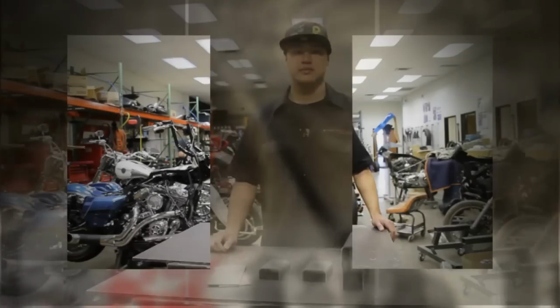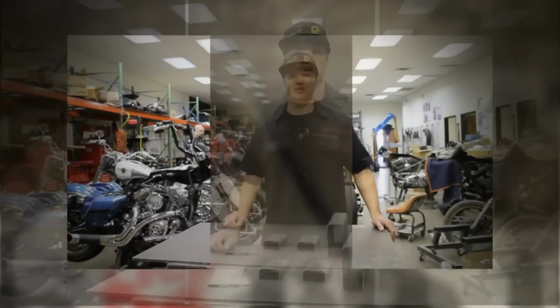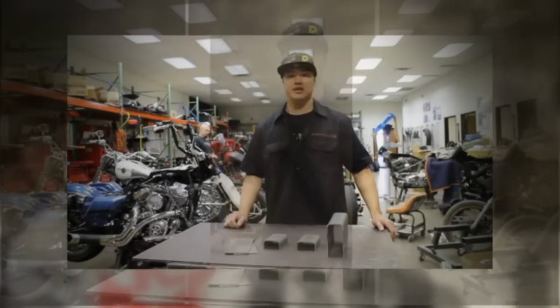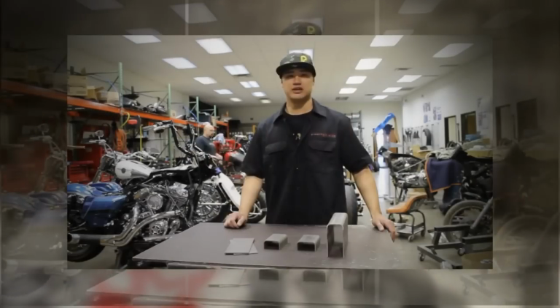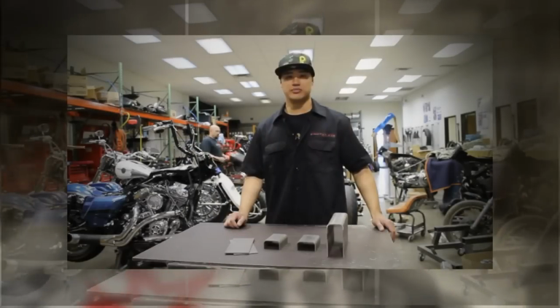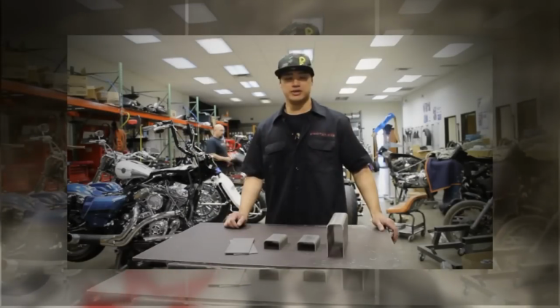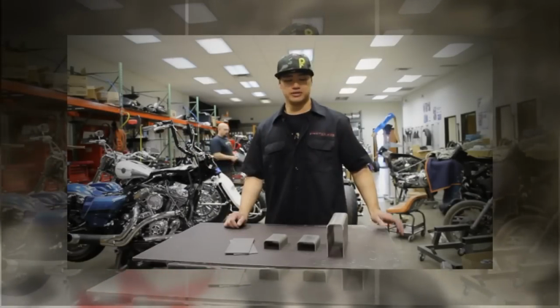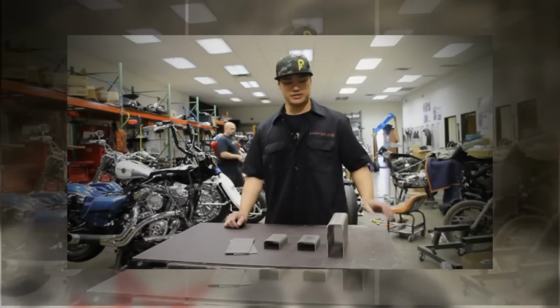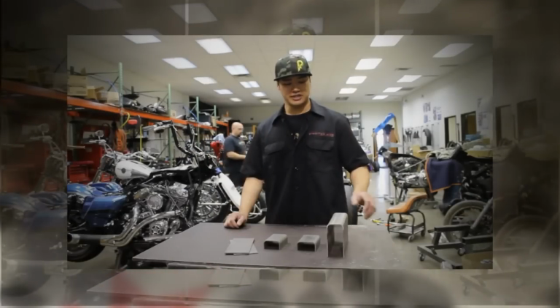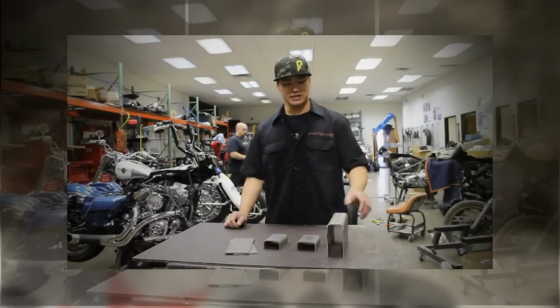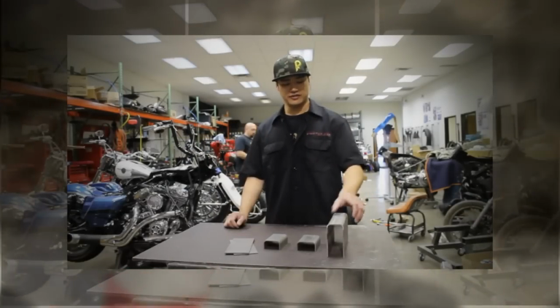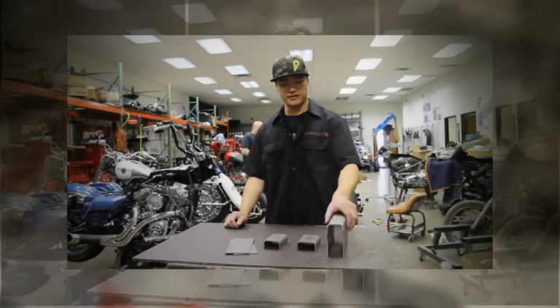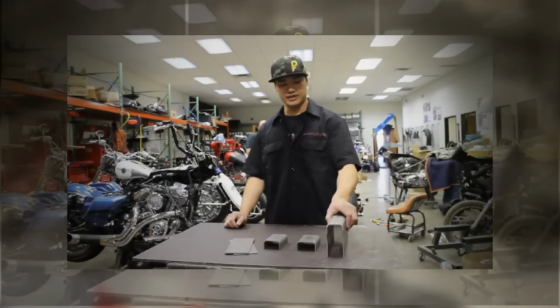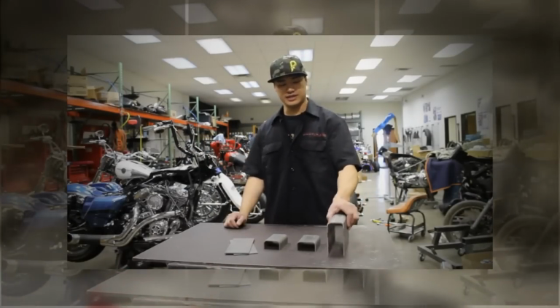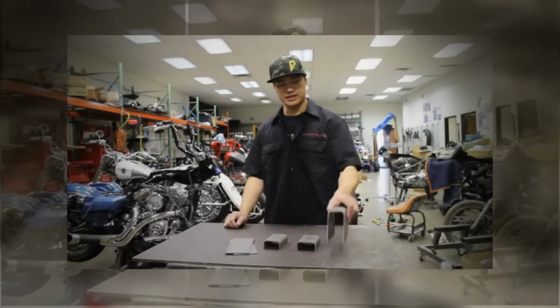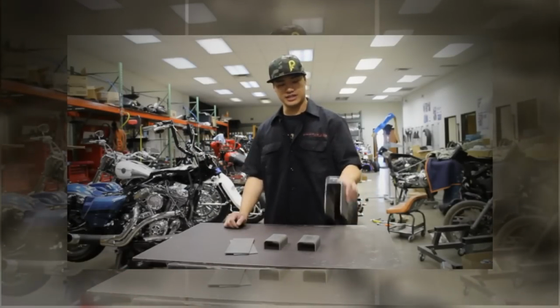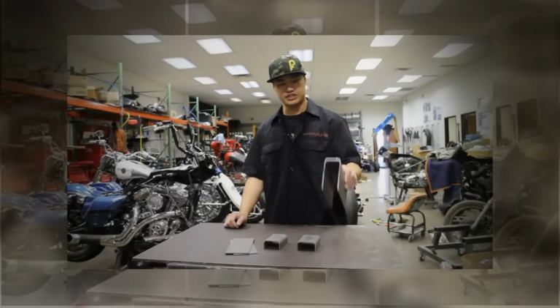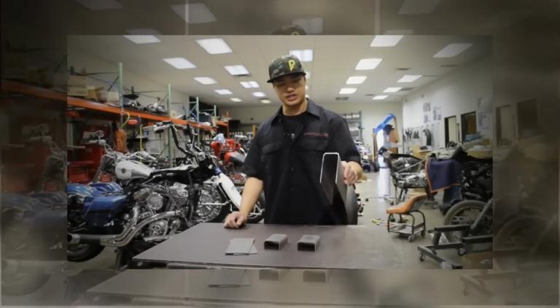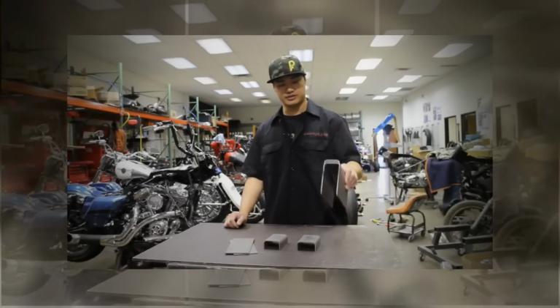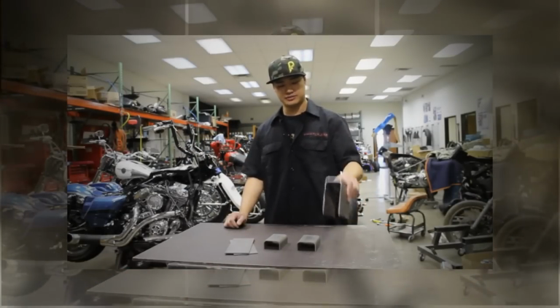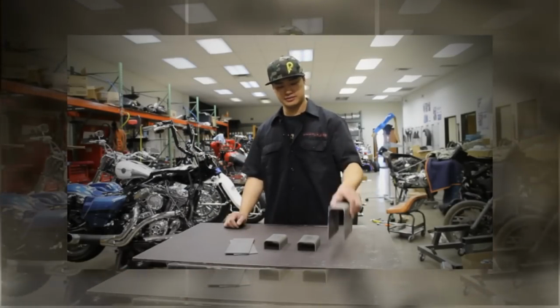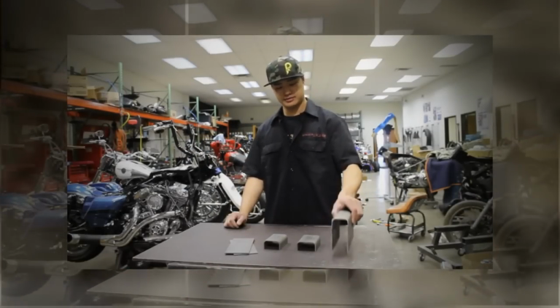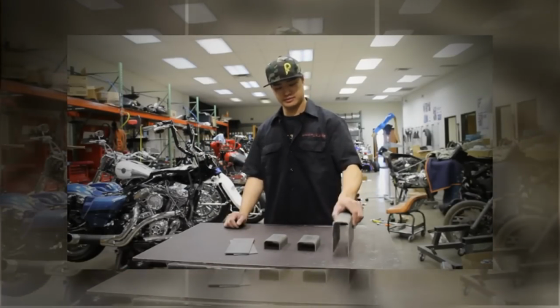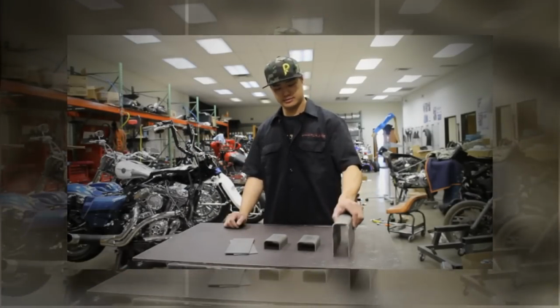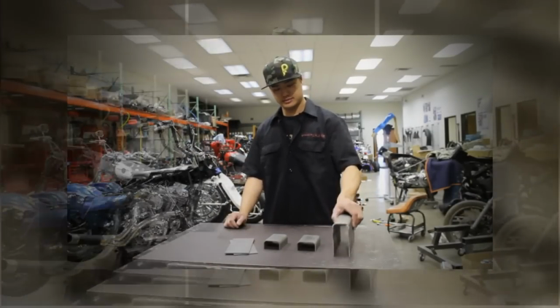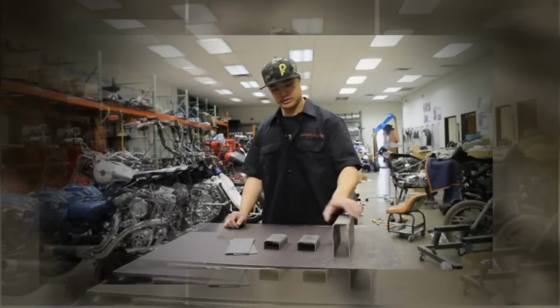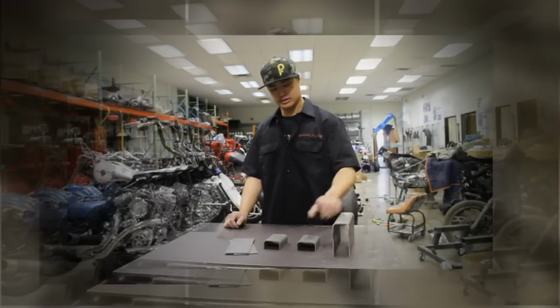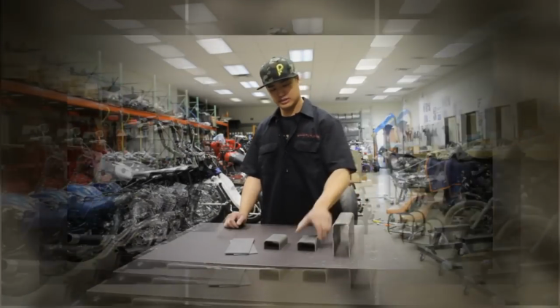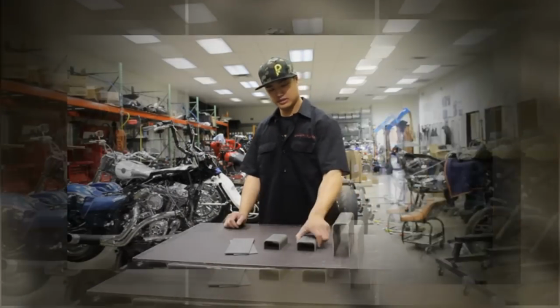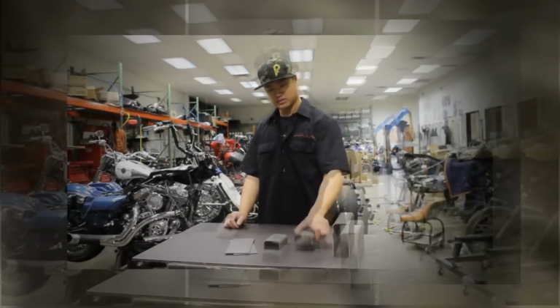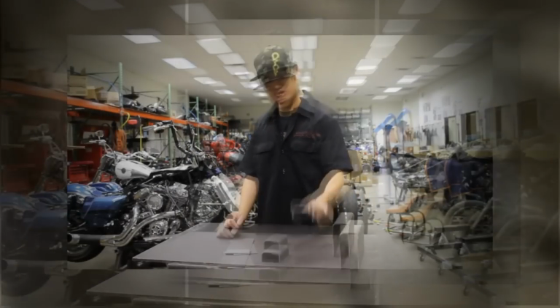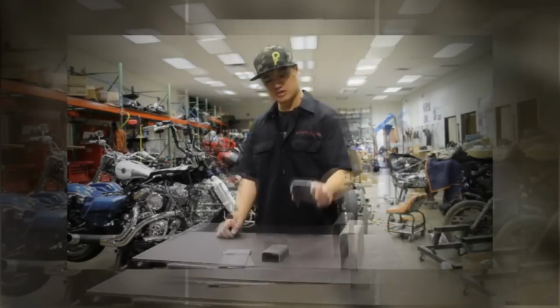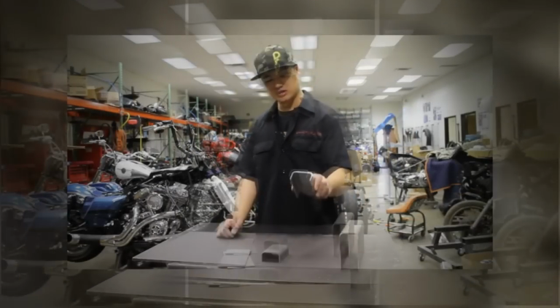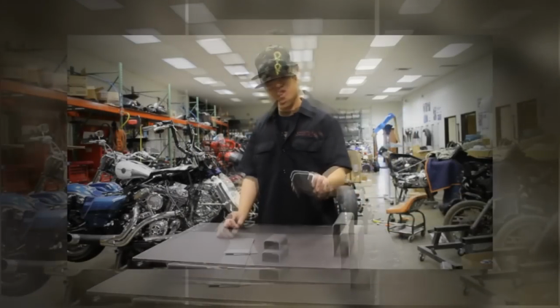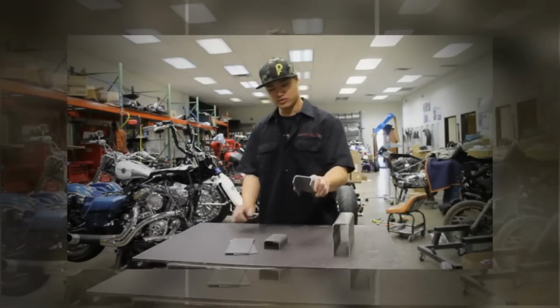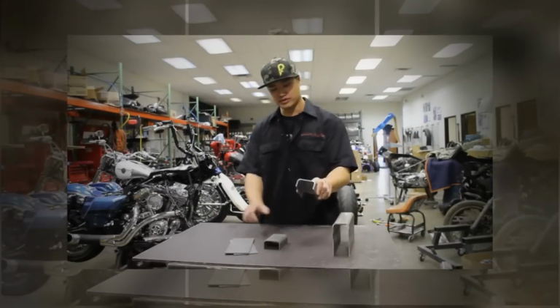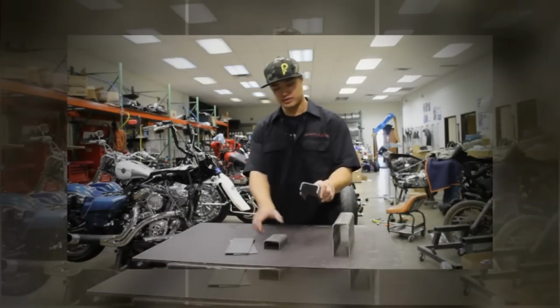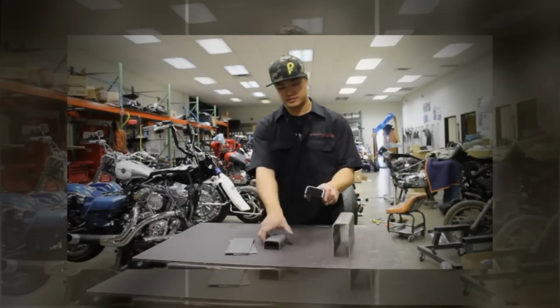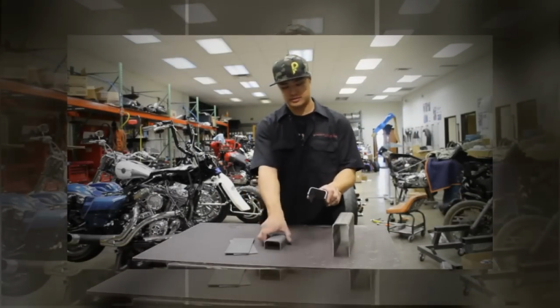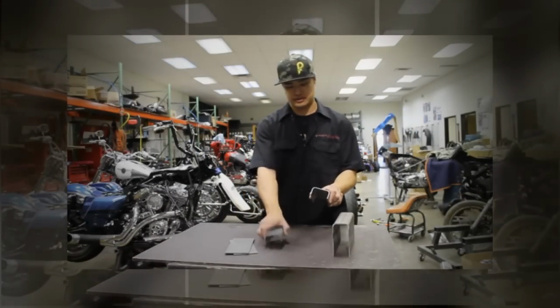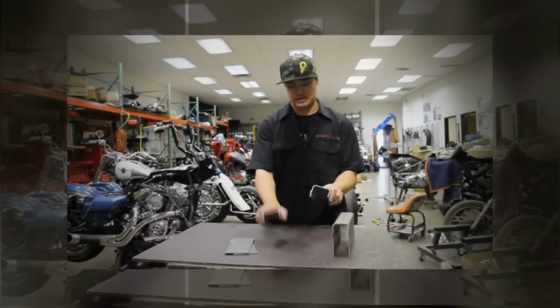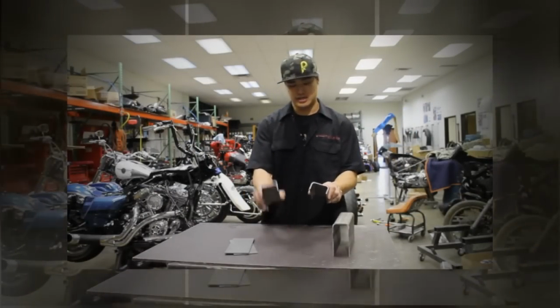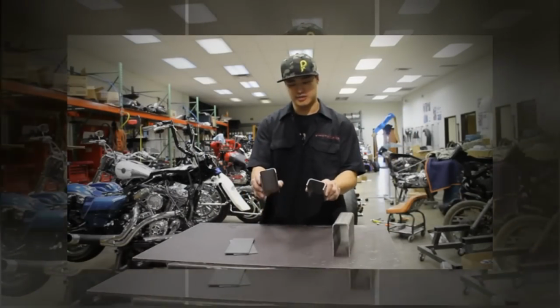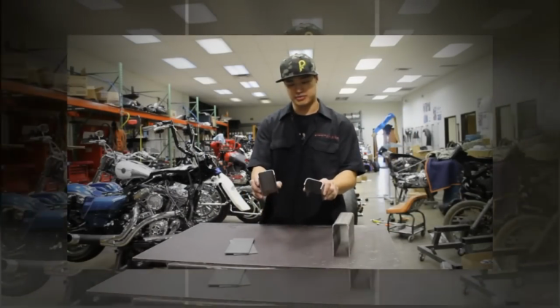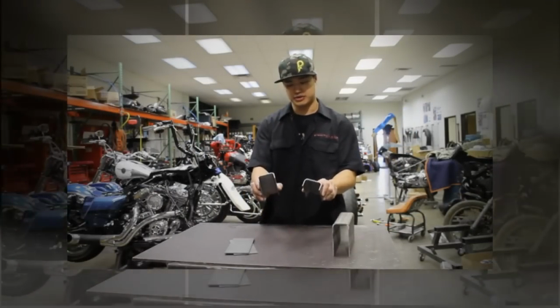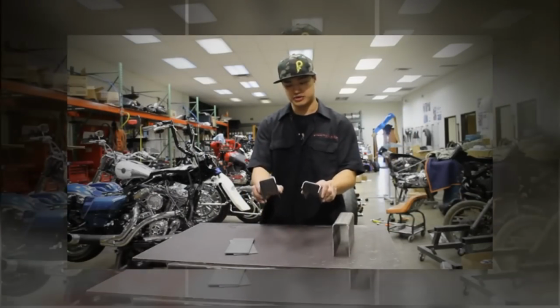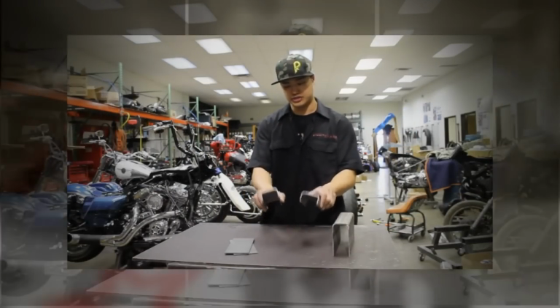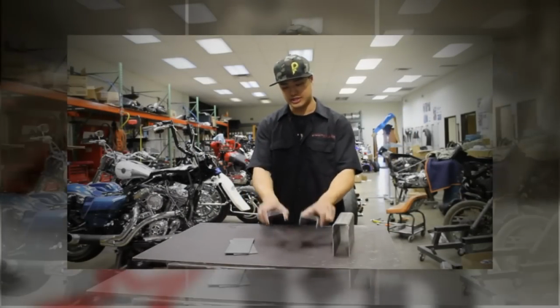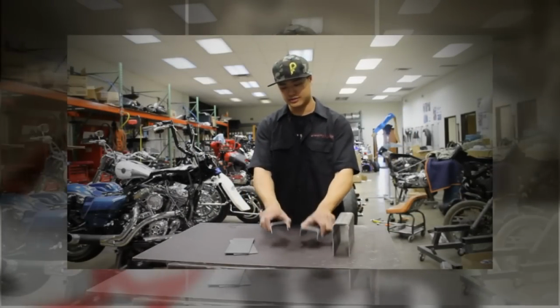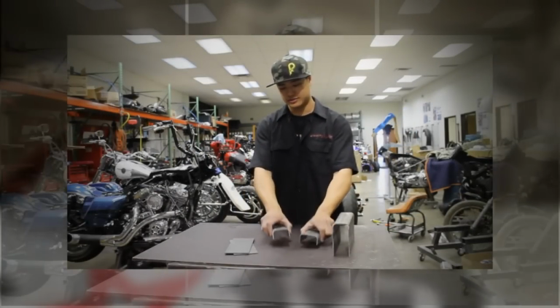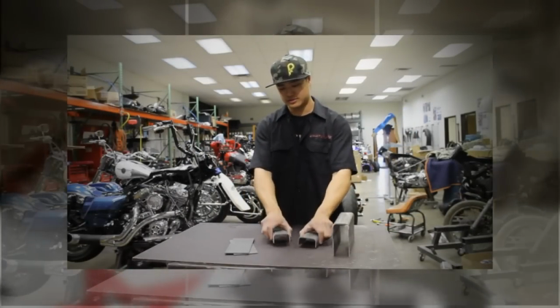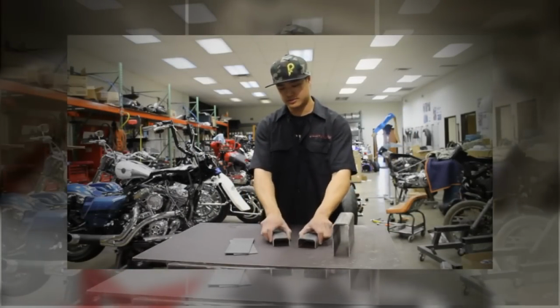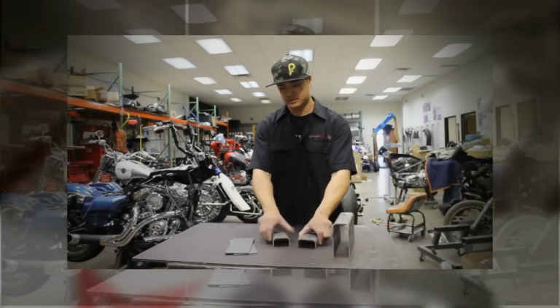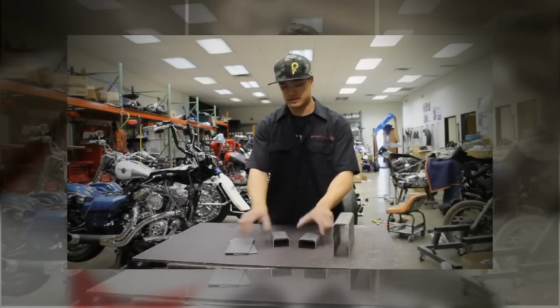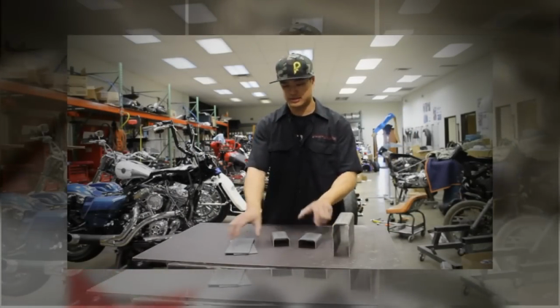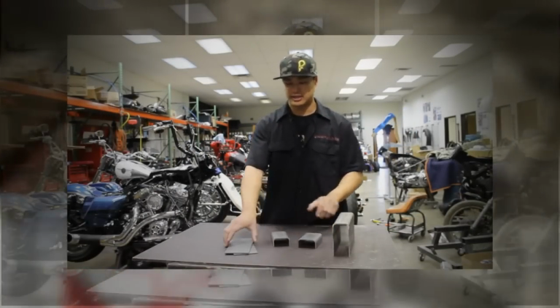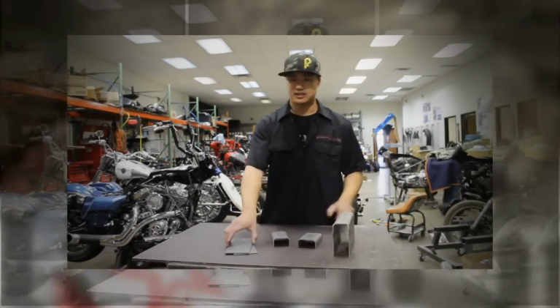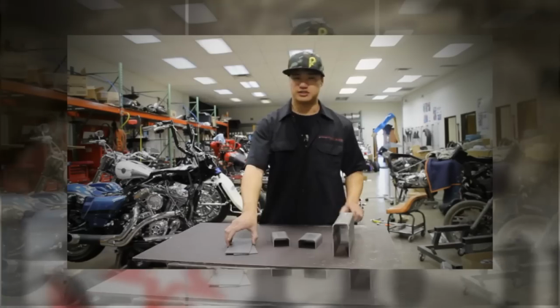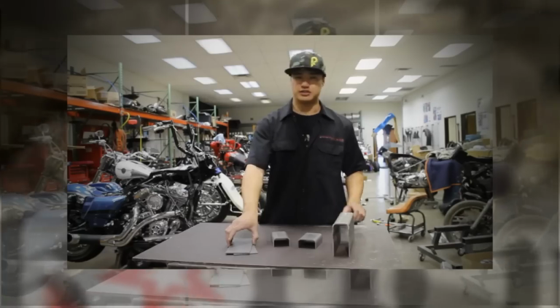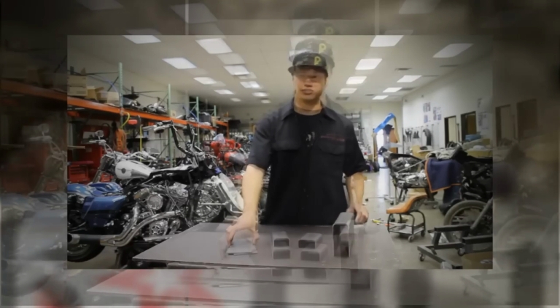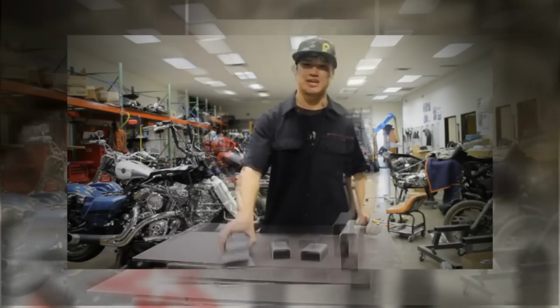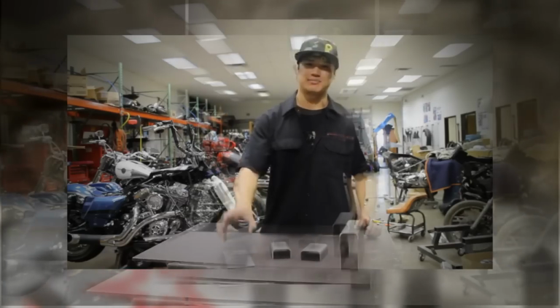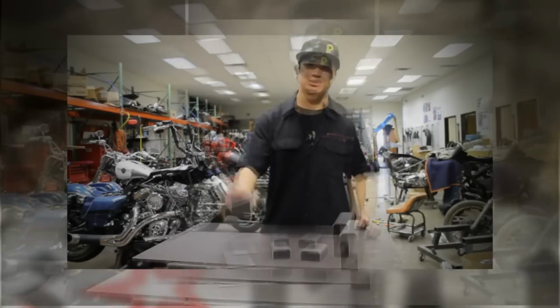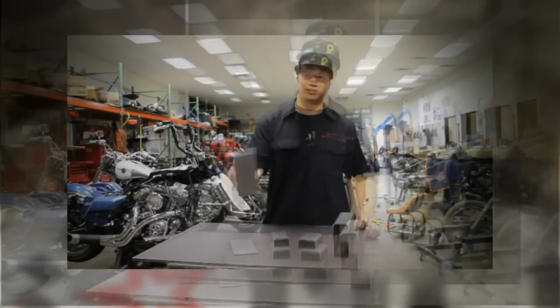In our builder's kit, you'll find the neck channel, the lower and upper U-channels, and the two side plates.